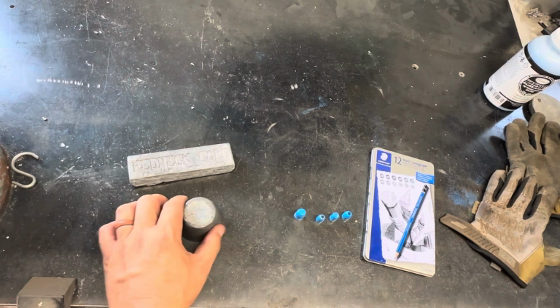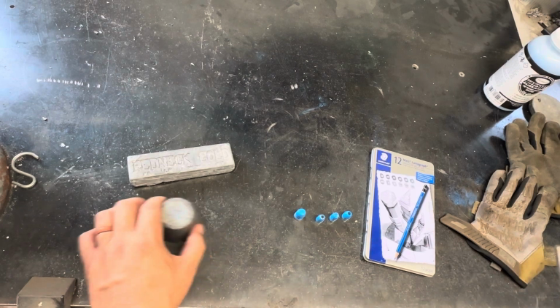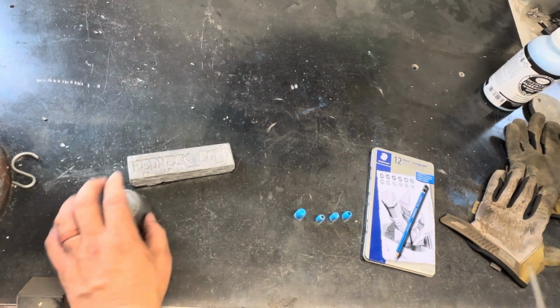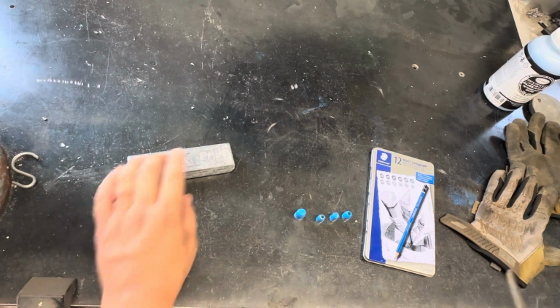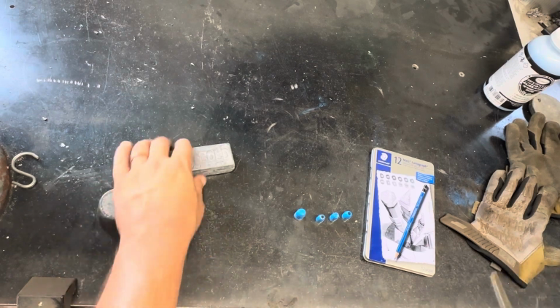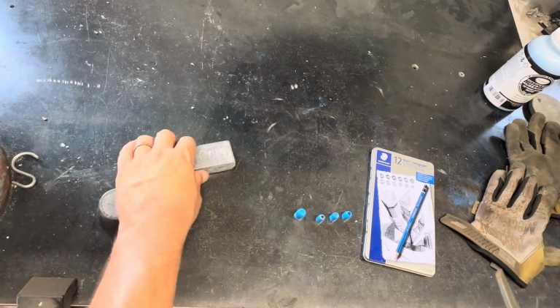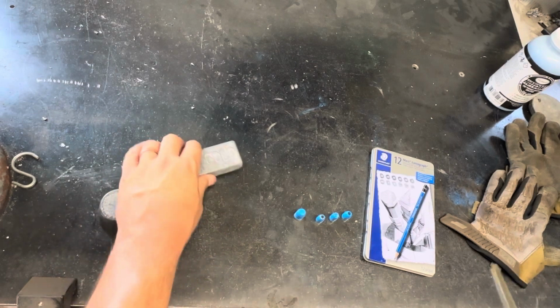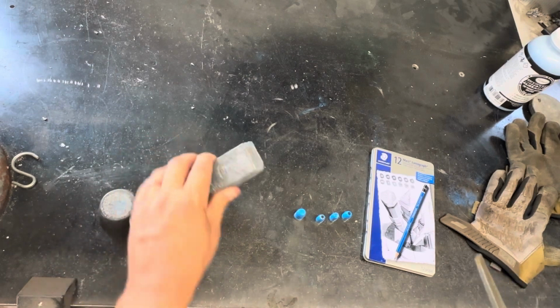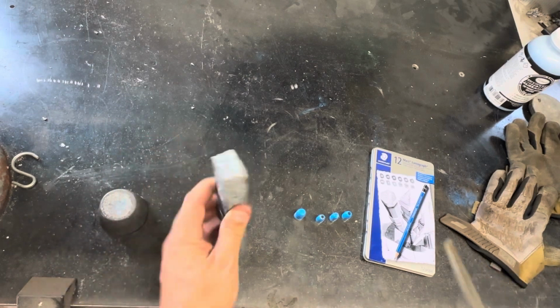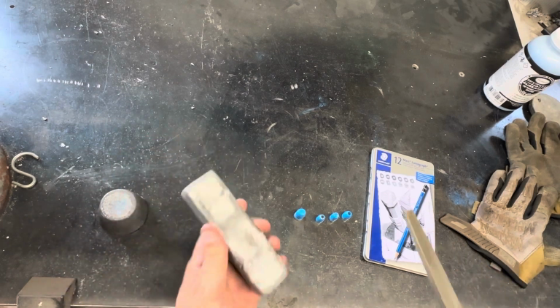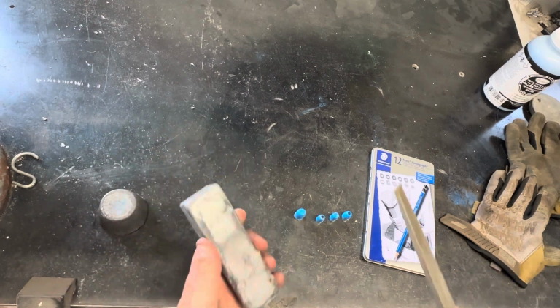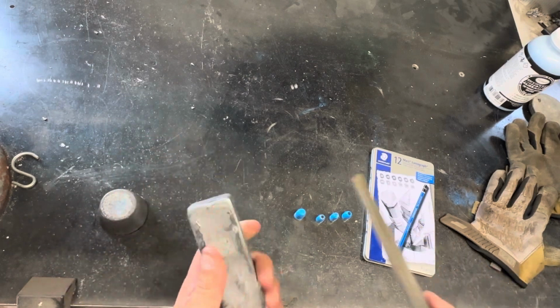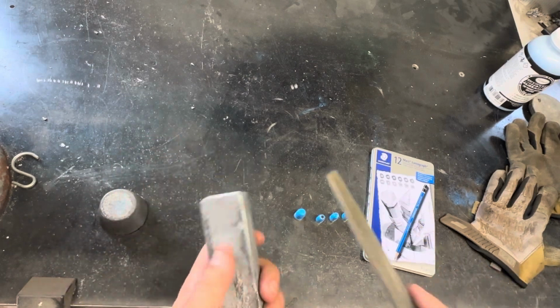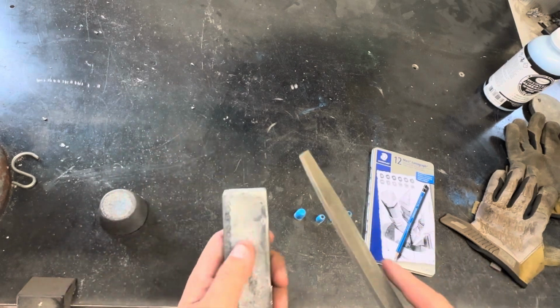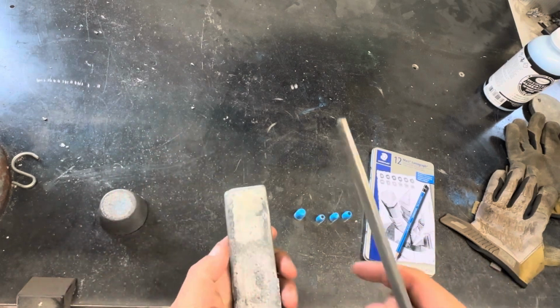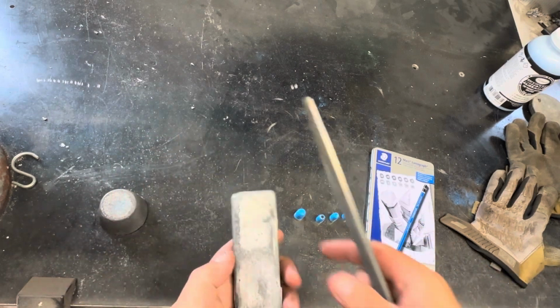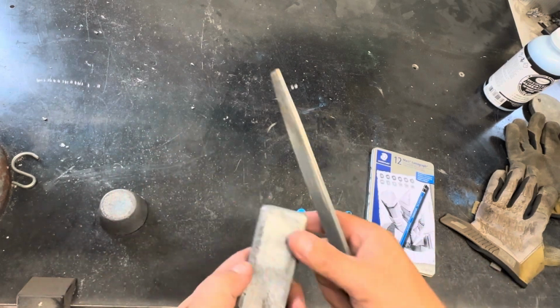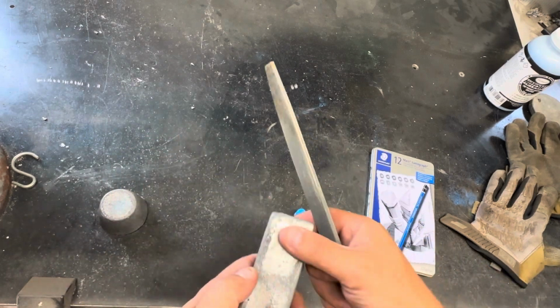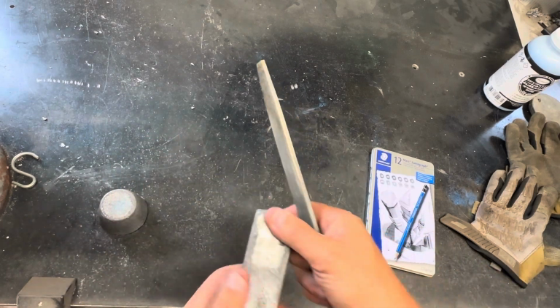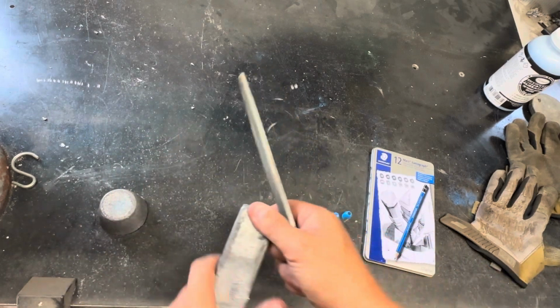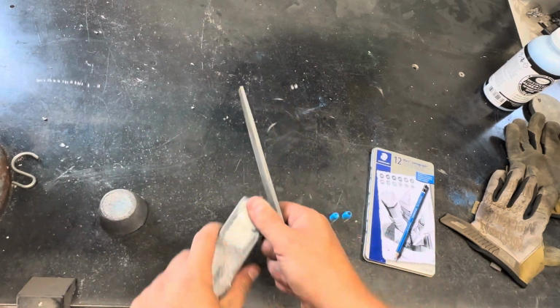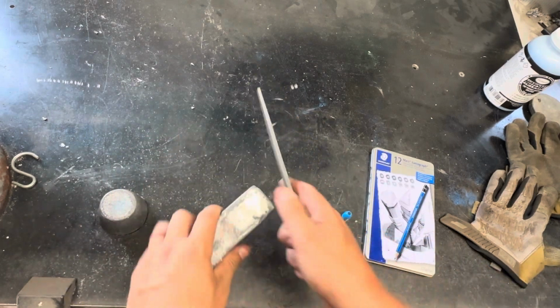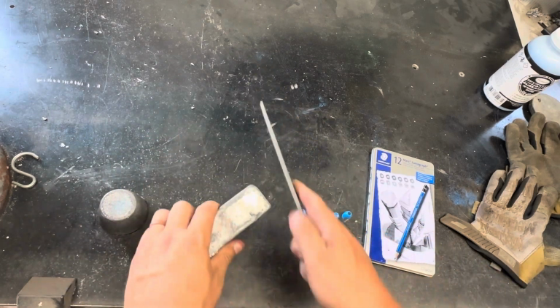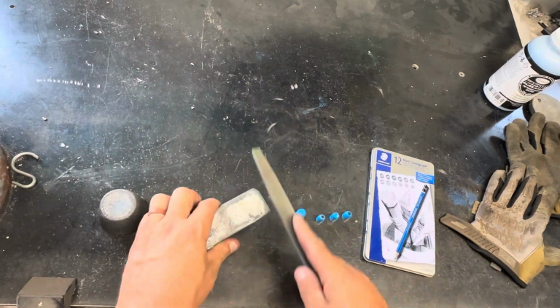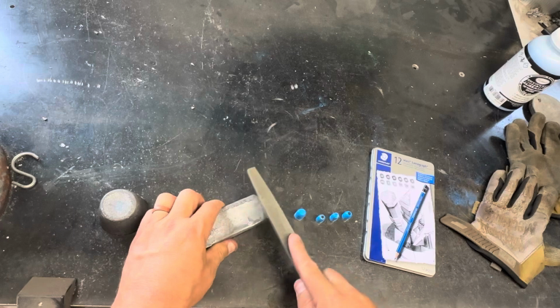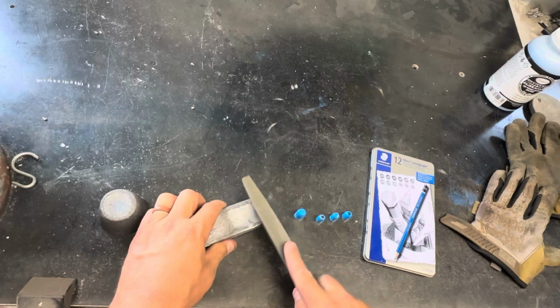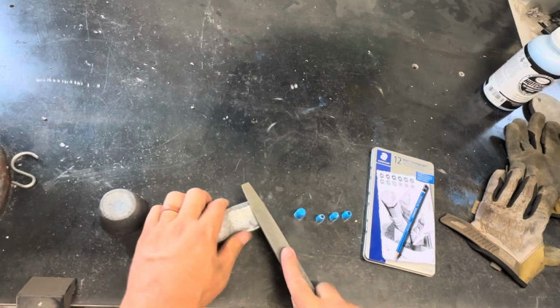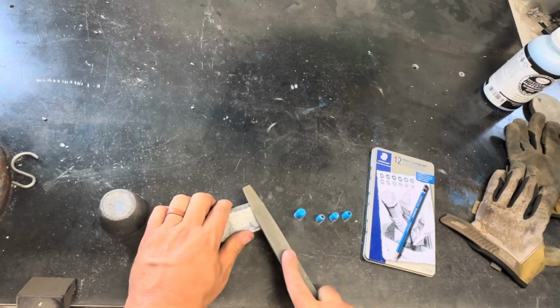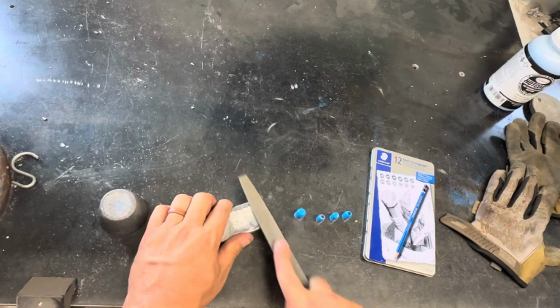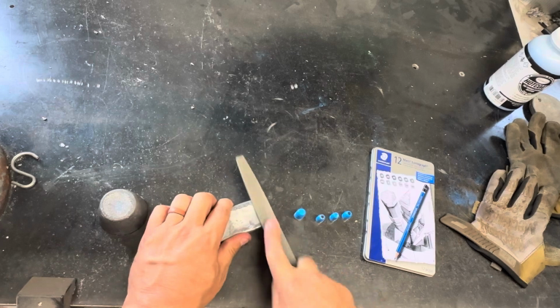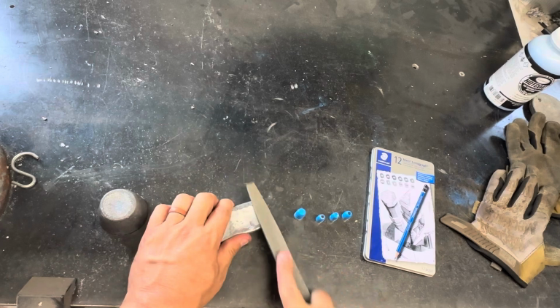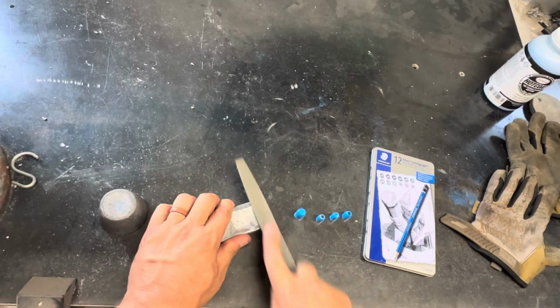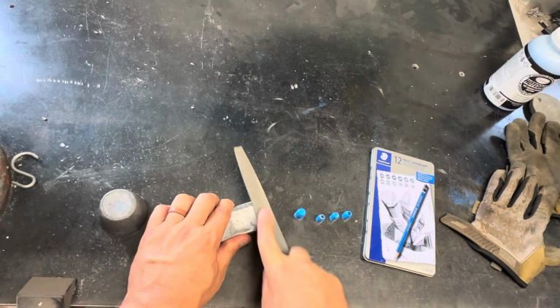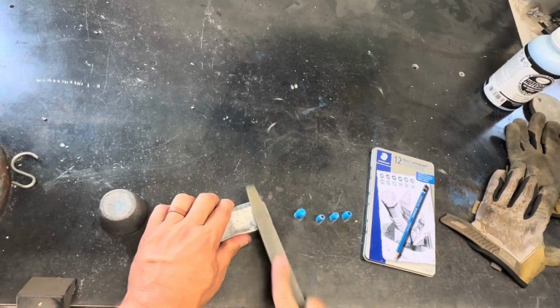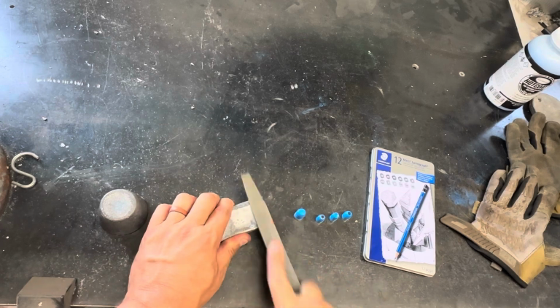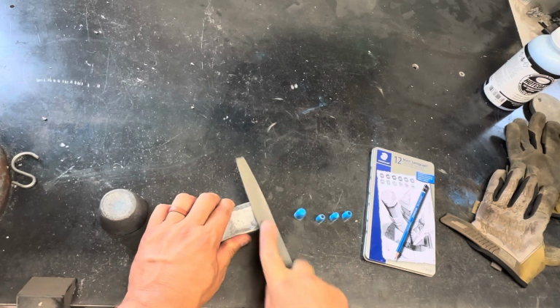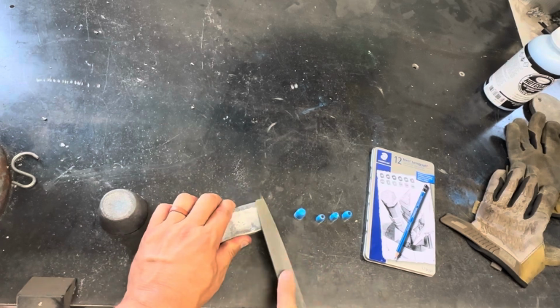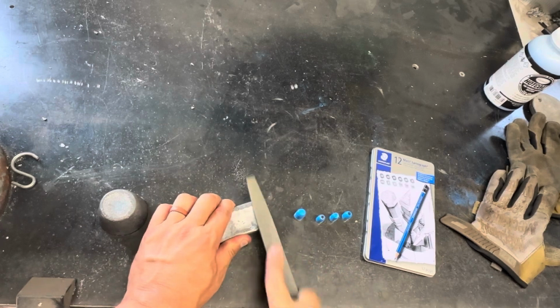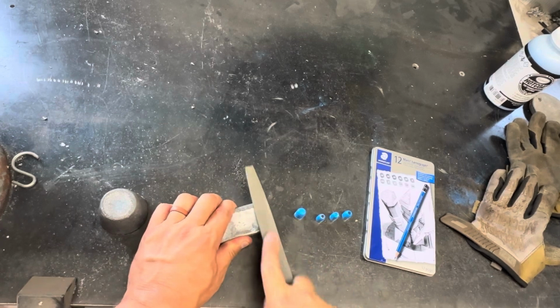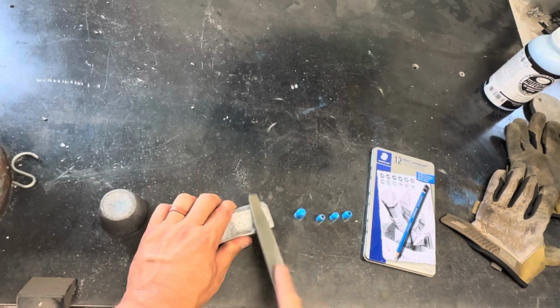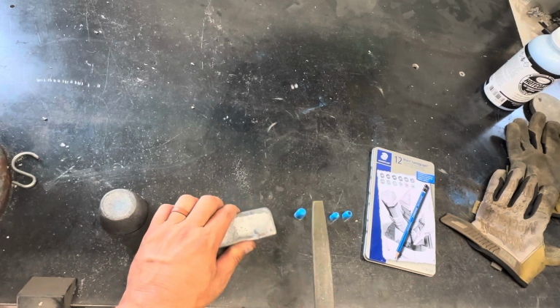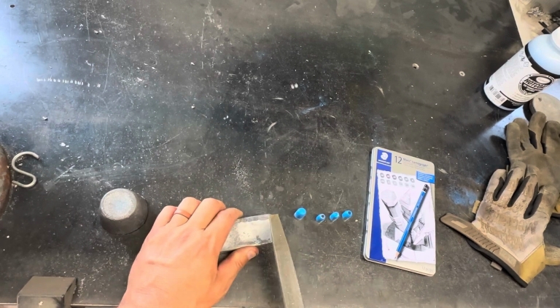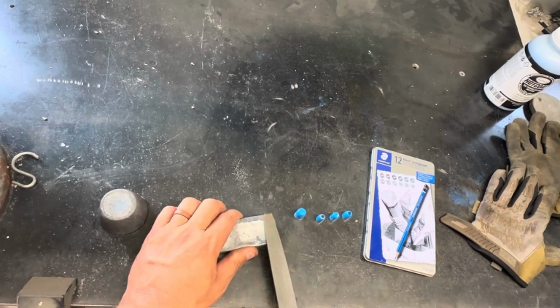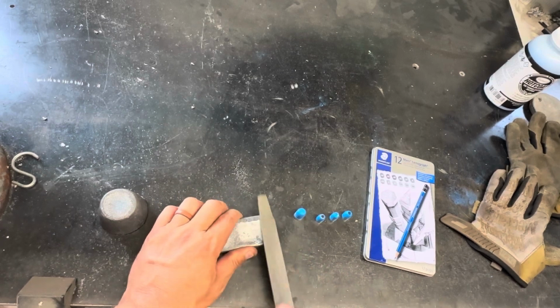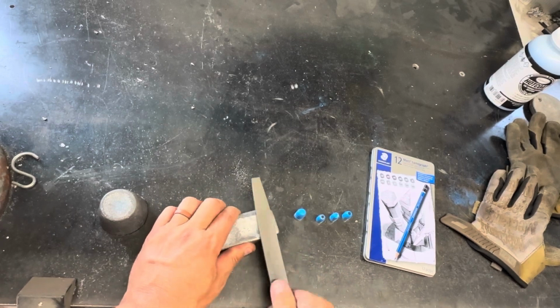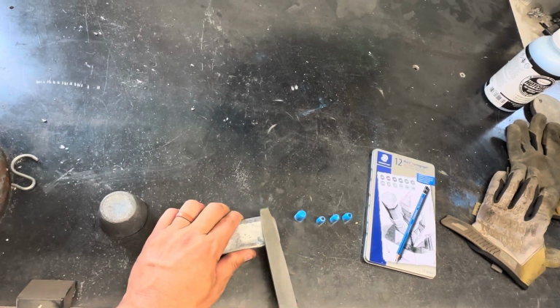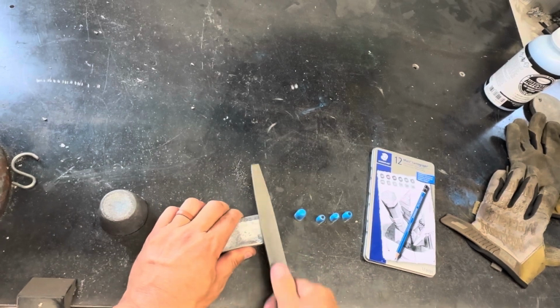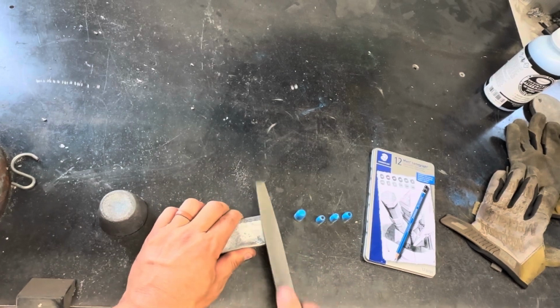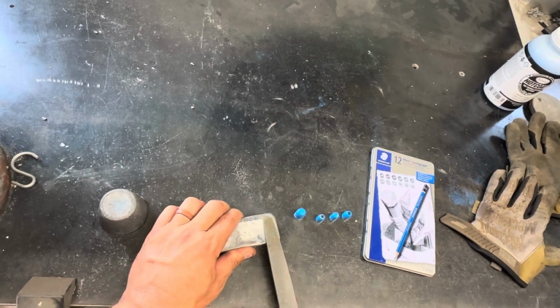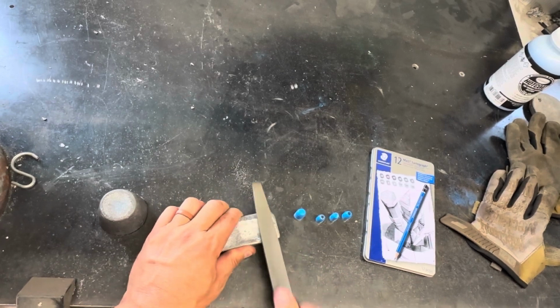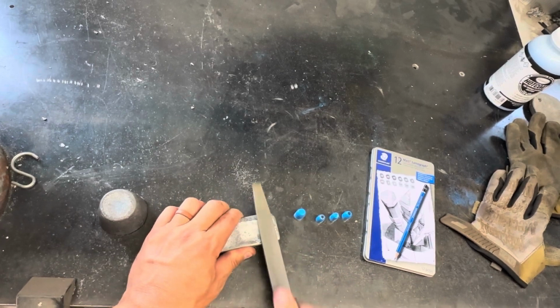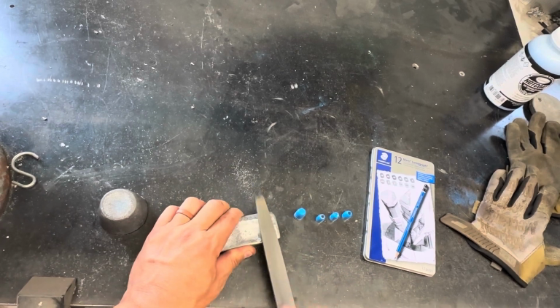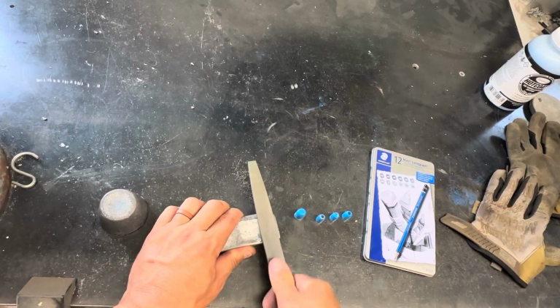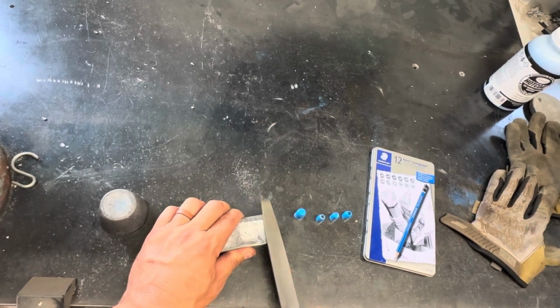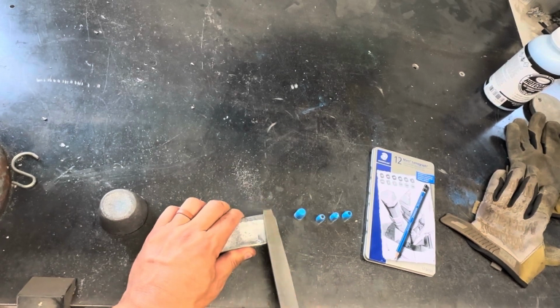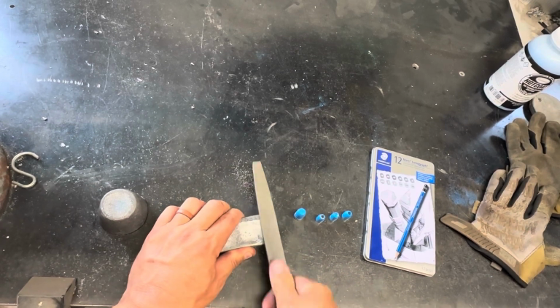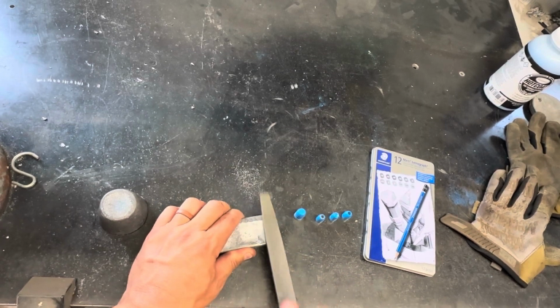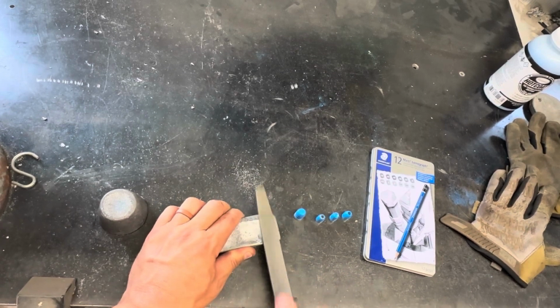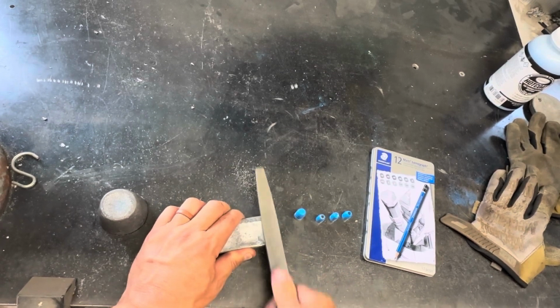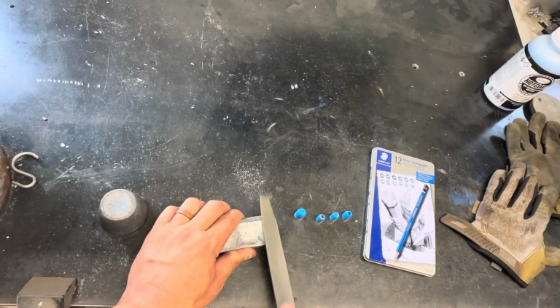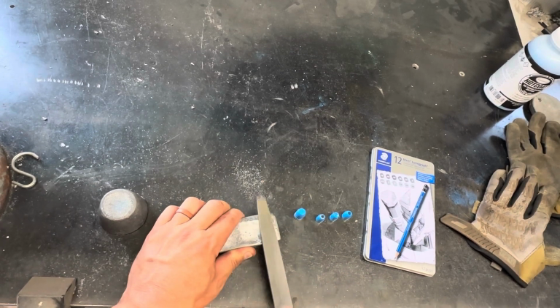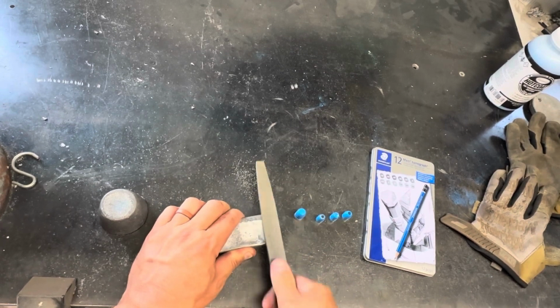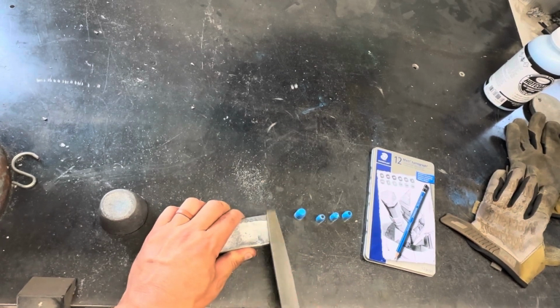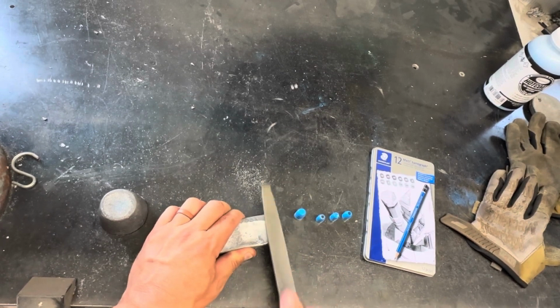So the first thing I want to do is I want to file down just a small area, just so I've got a nice flat surface to work with.